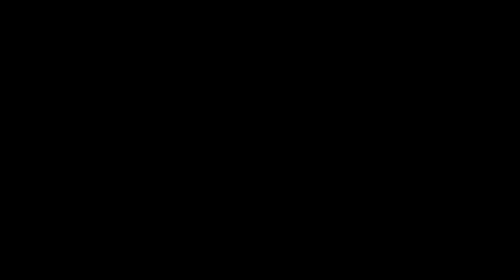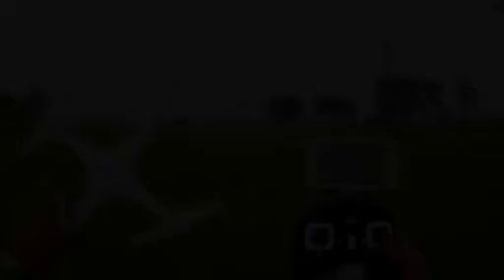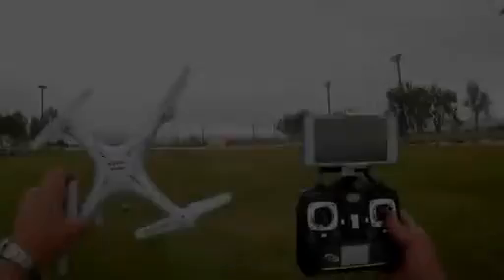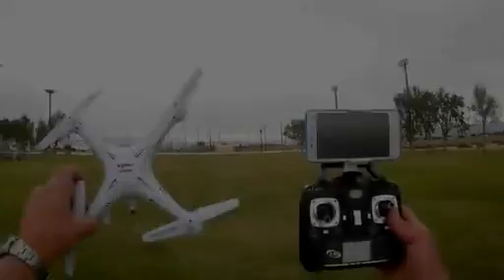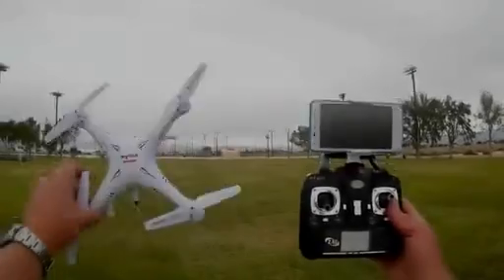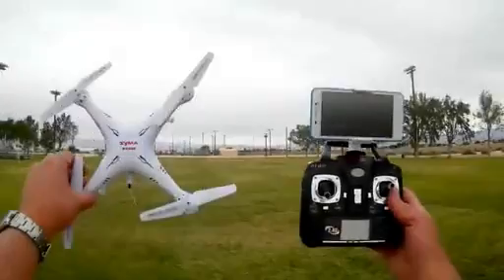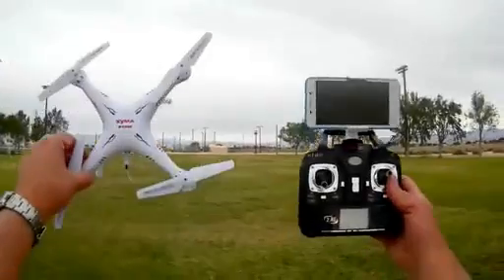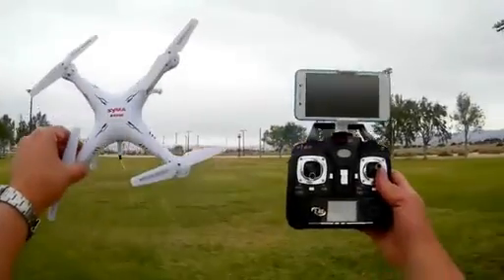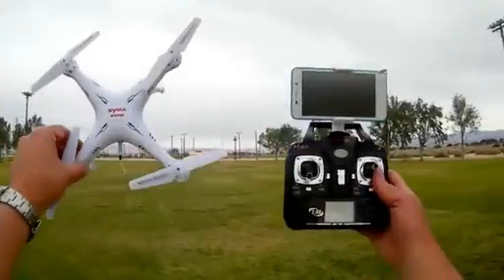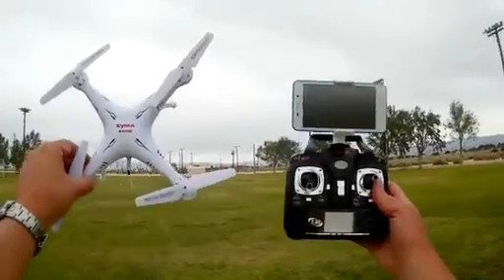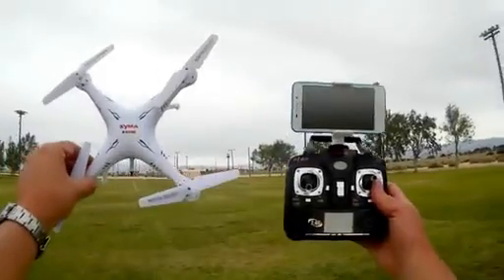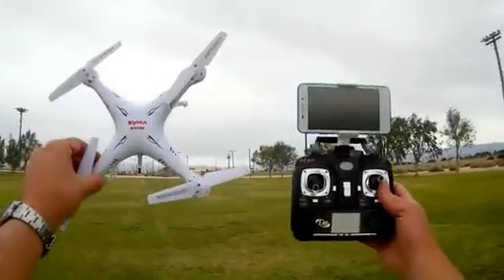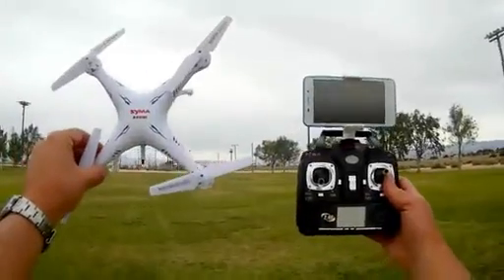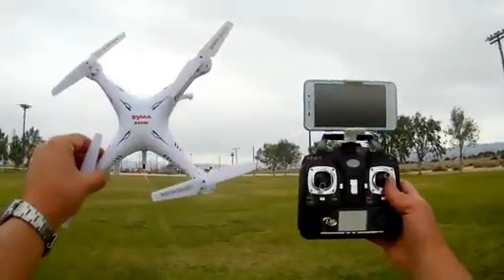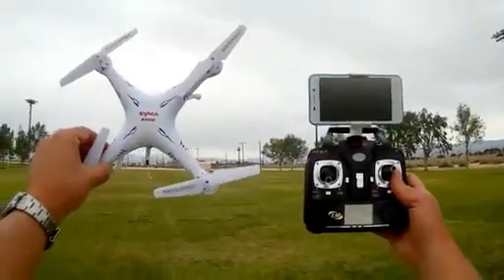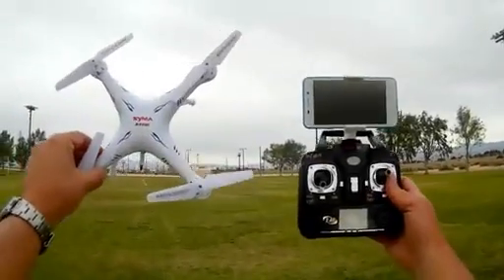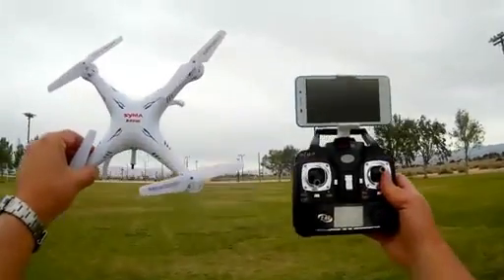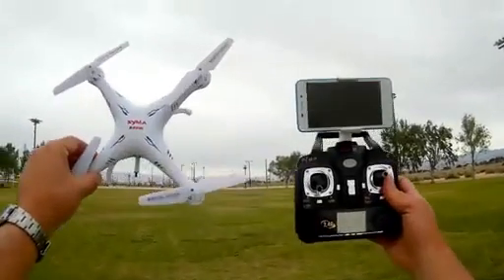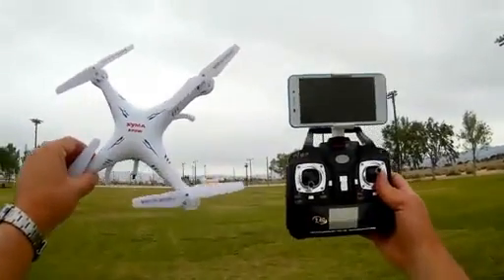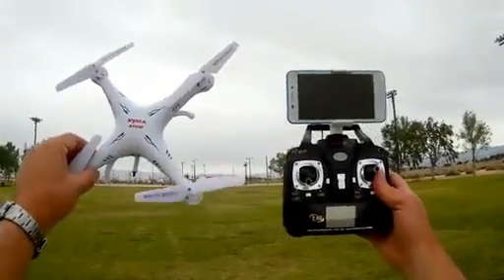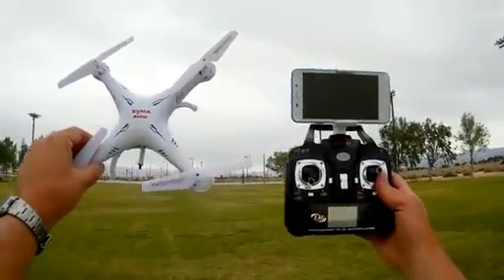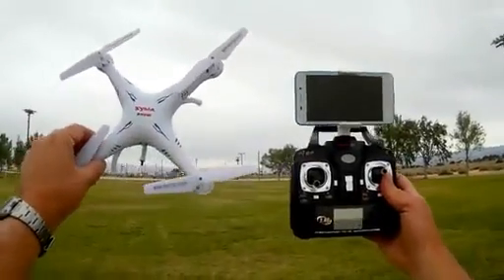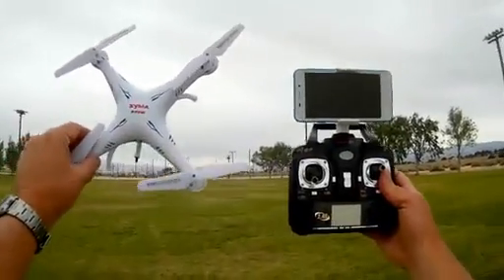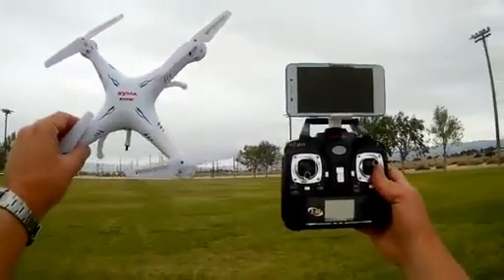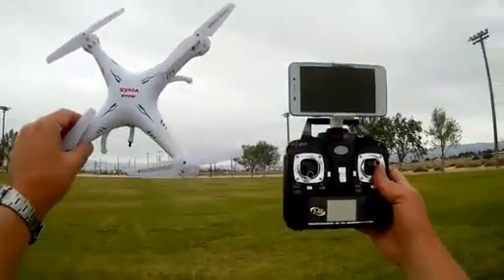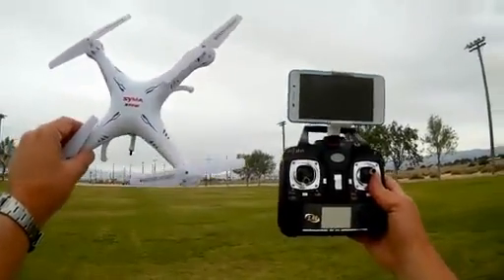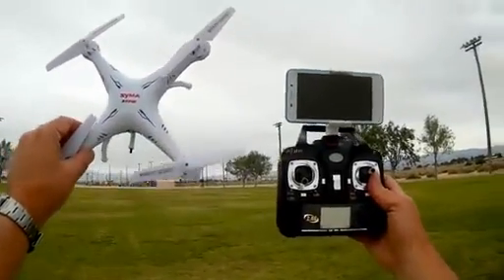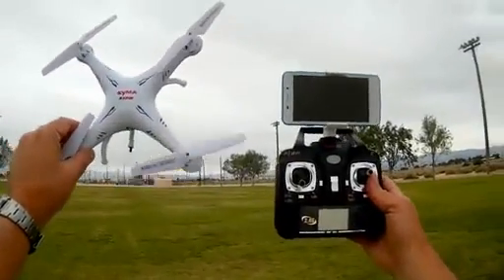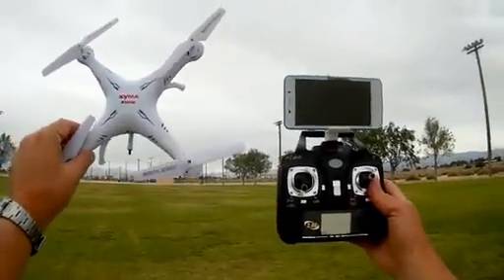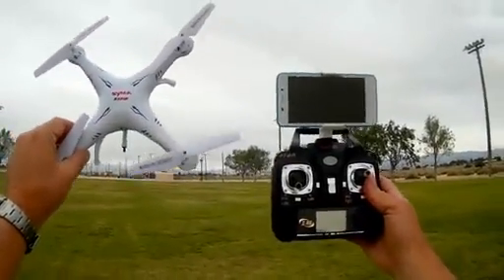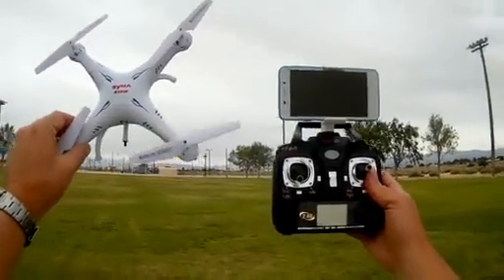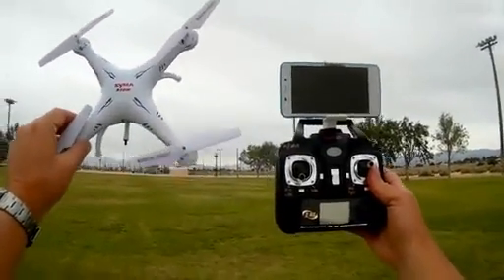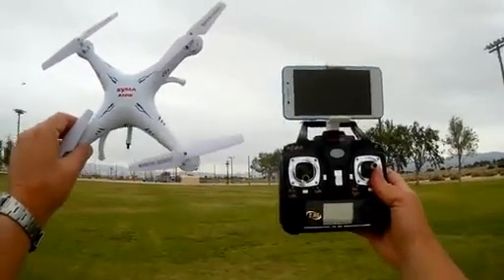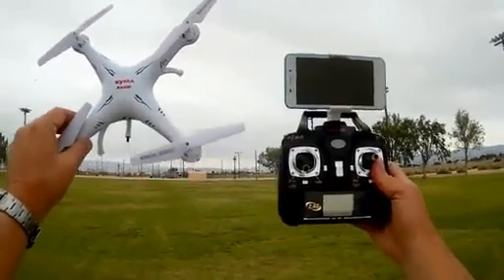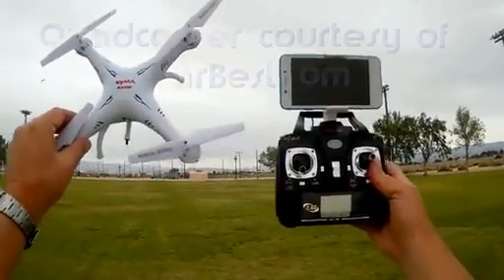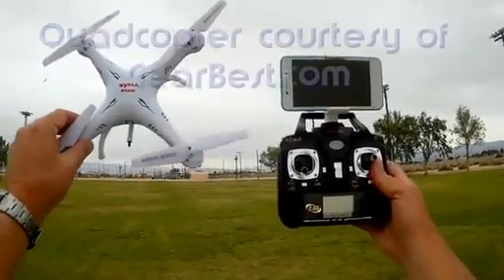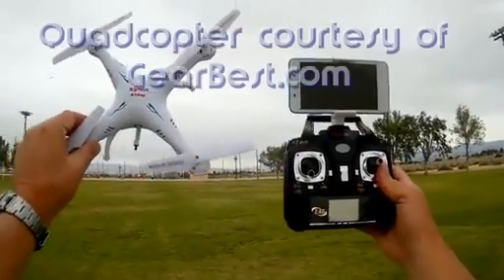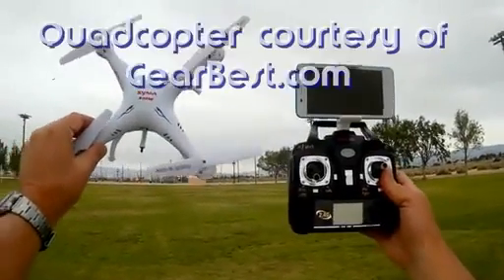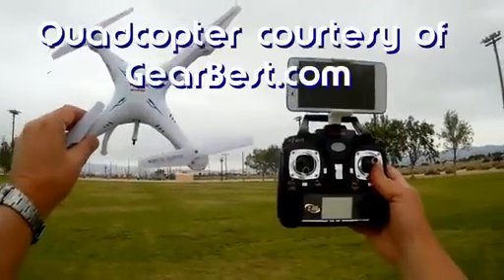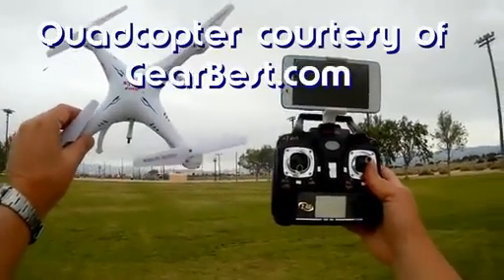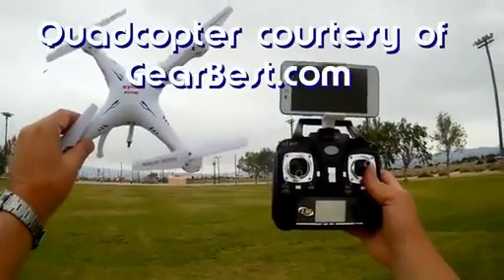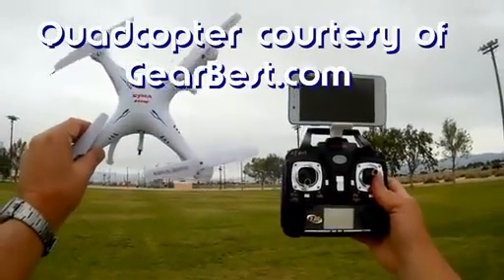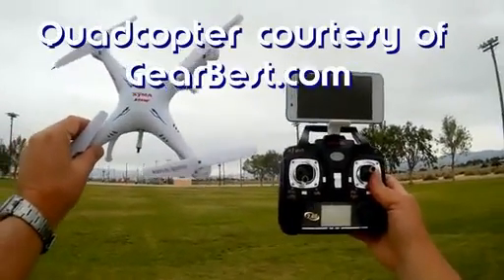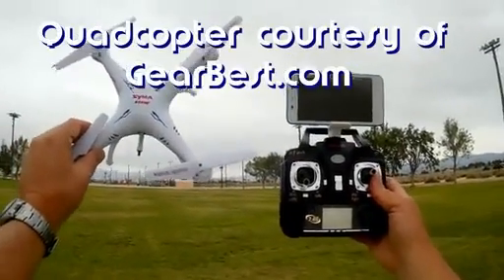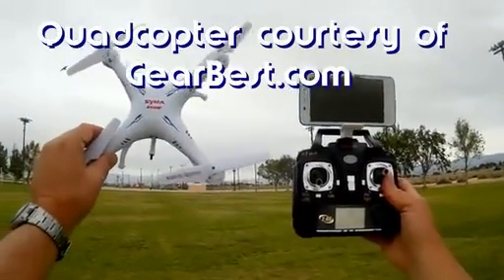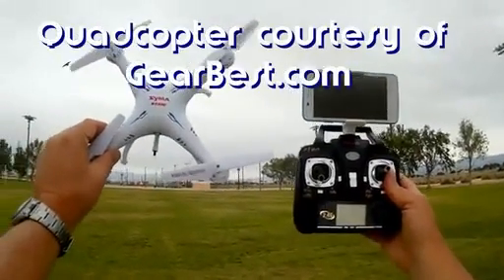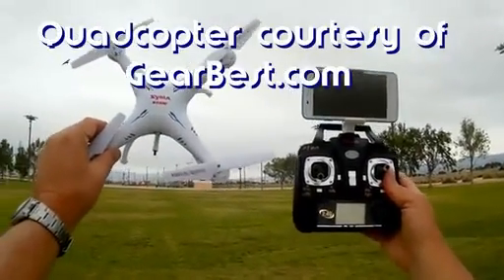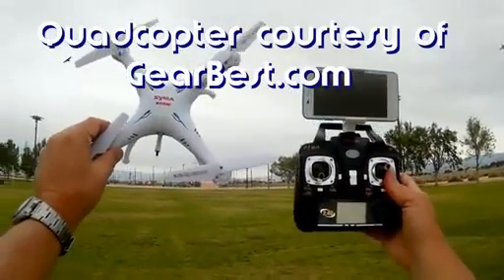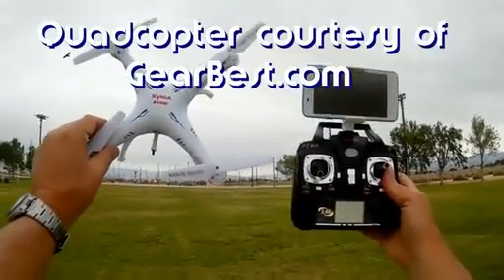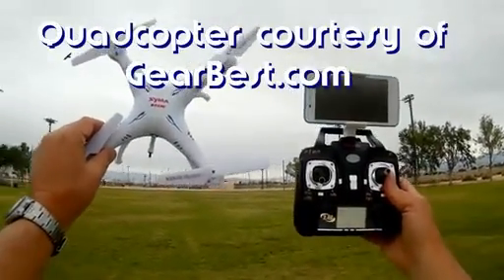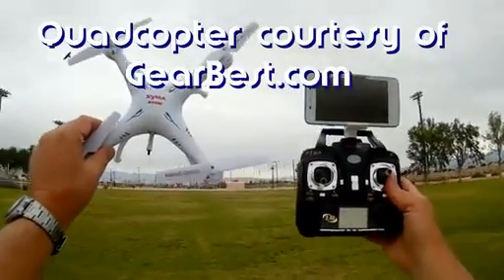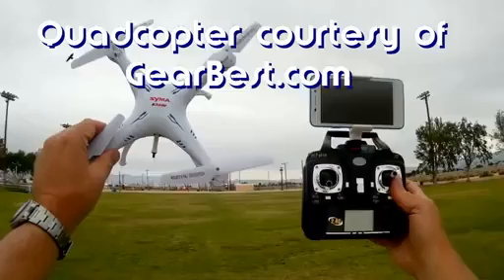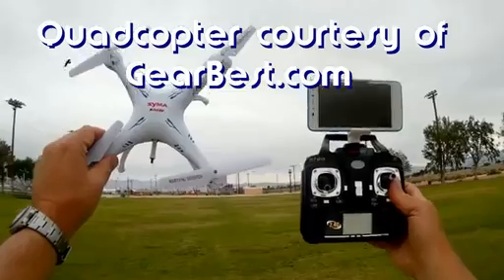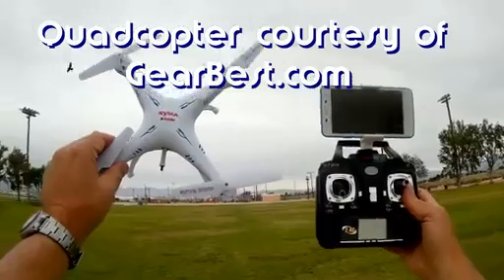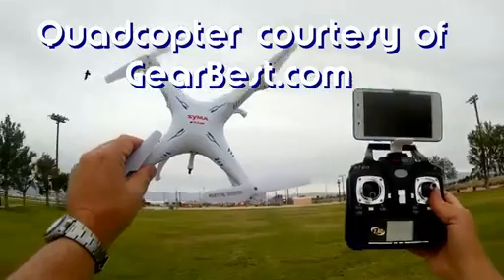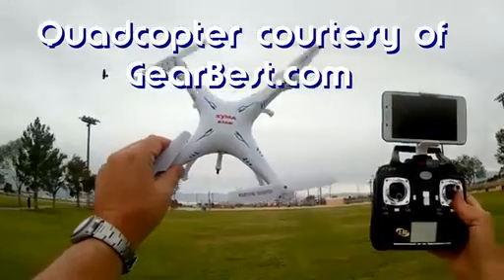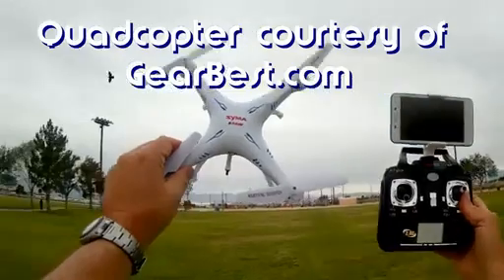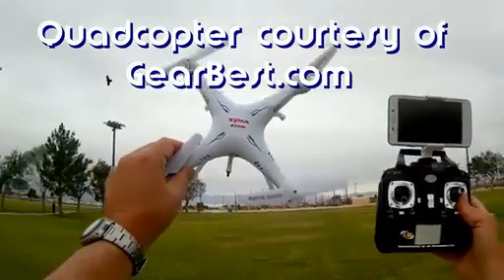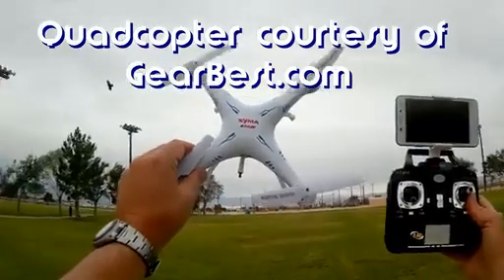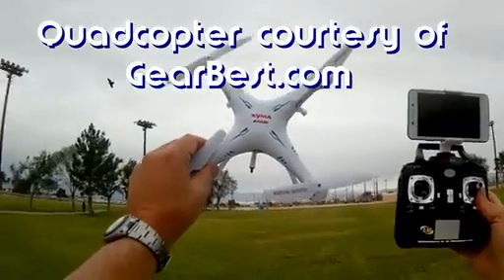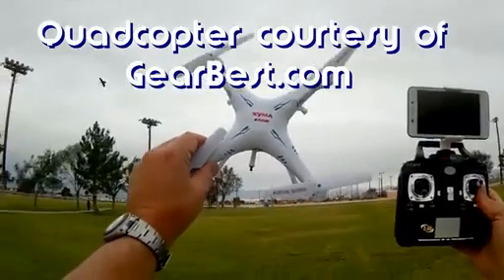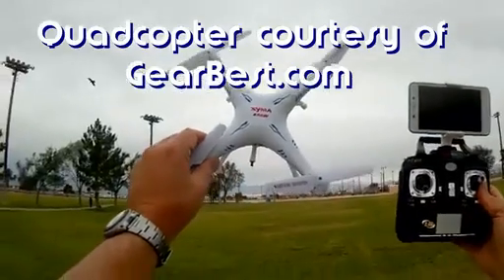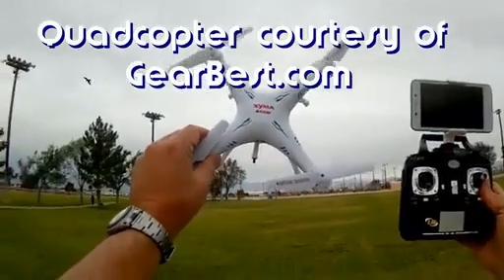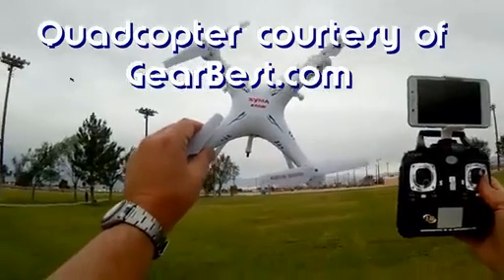Good afternoon, Quadcopter101 here. What I got for you today is another review of the SEMA X5 SW. Oh, we got a raven too.